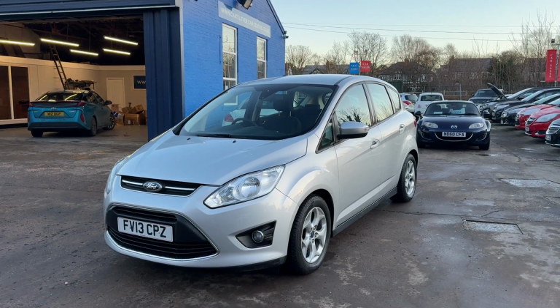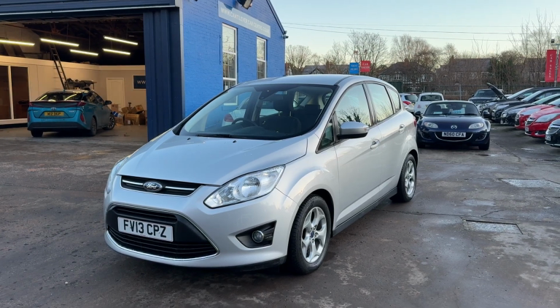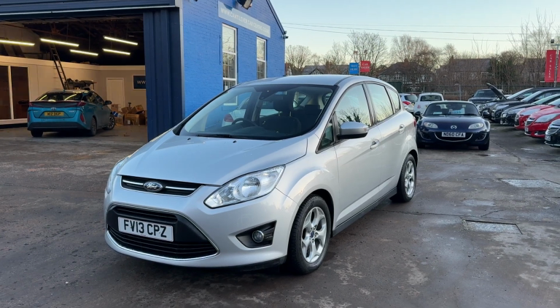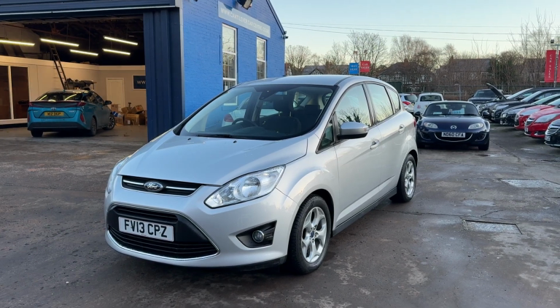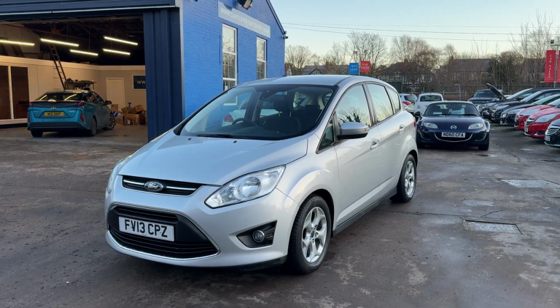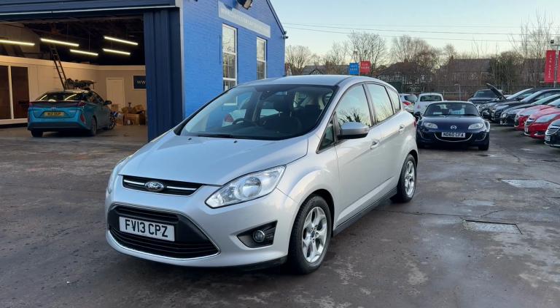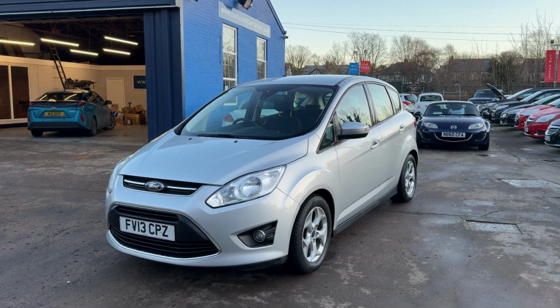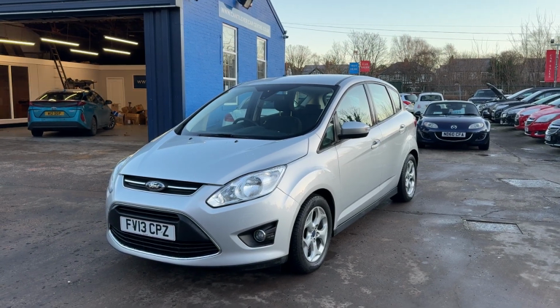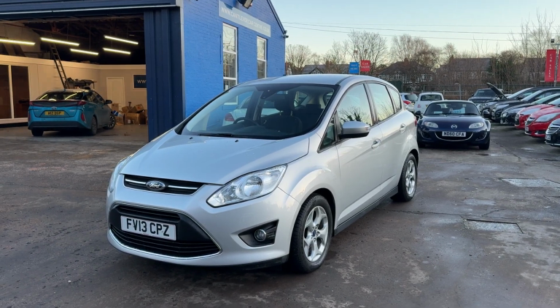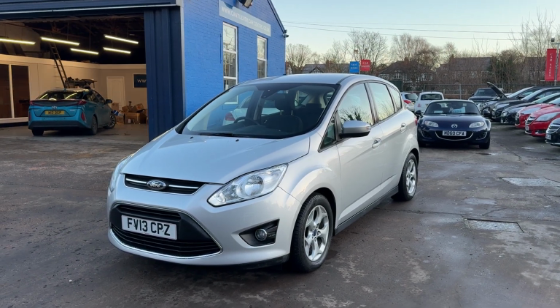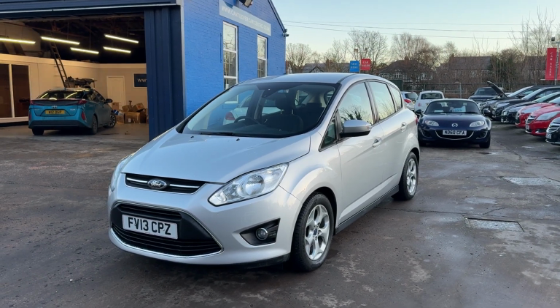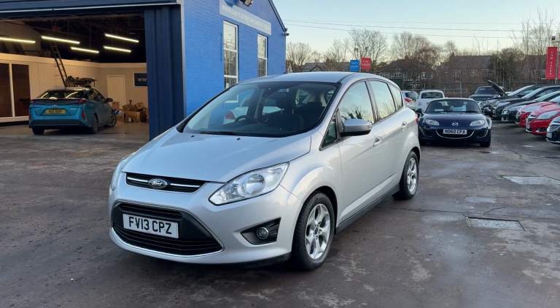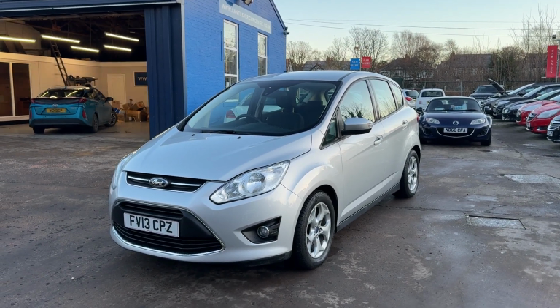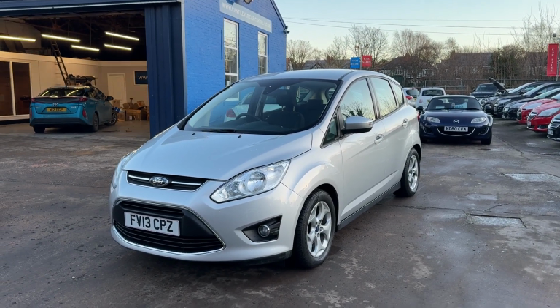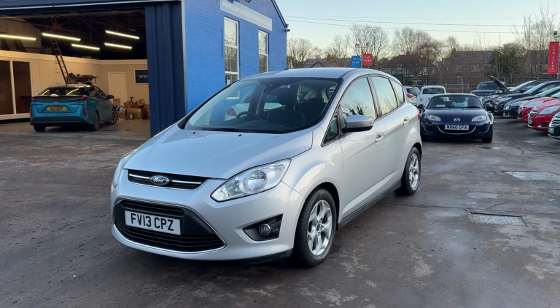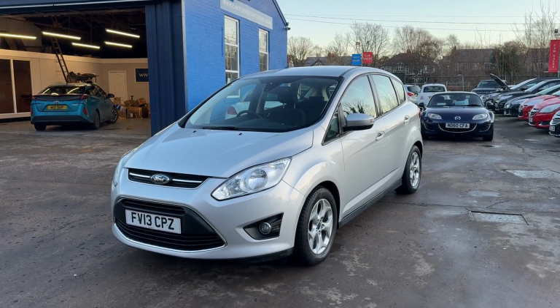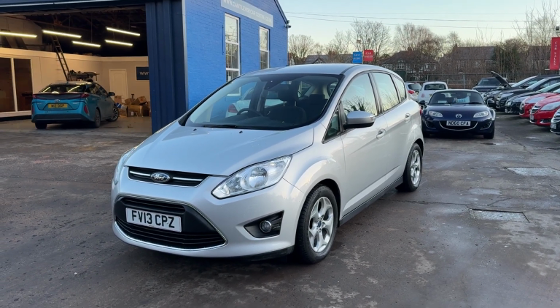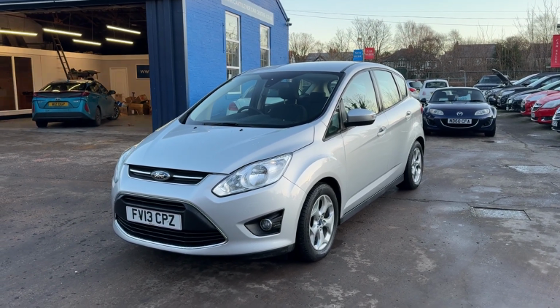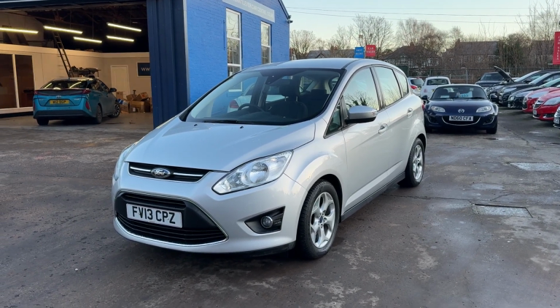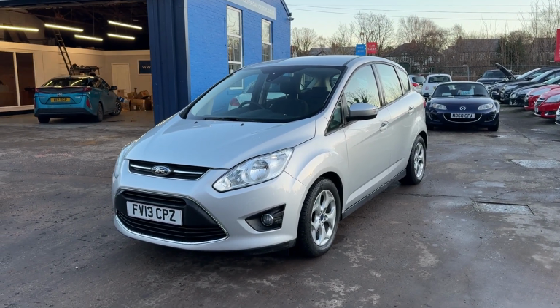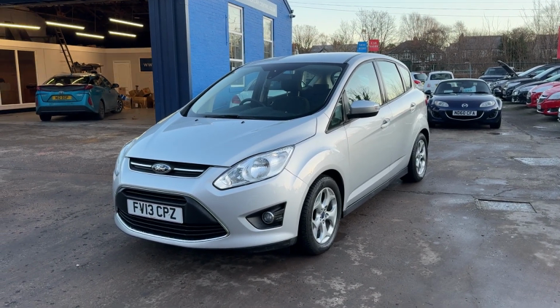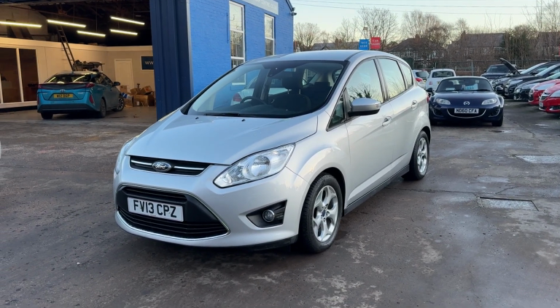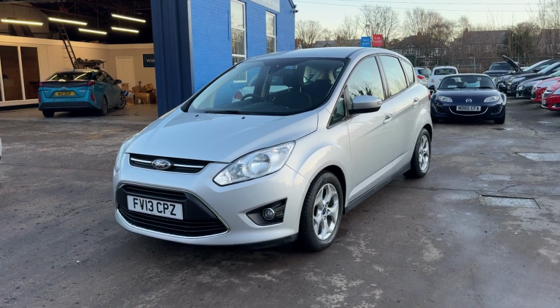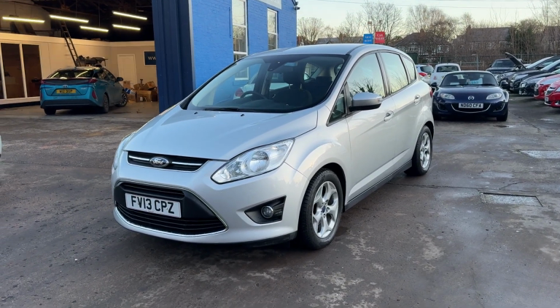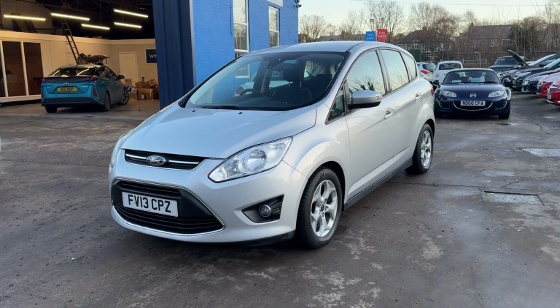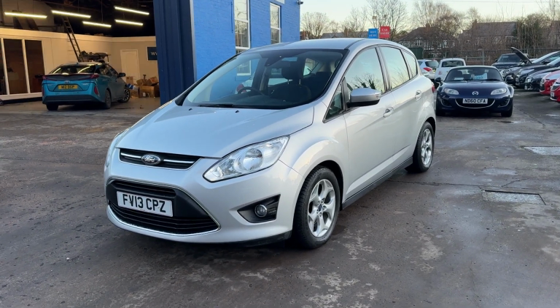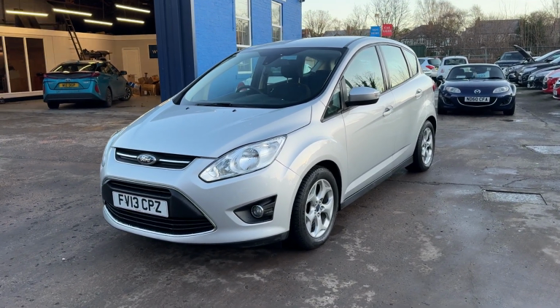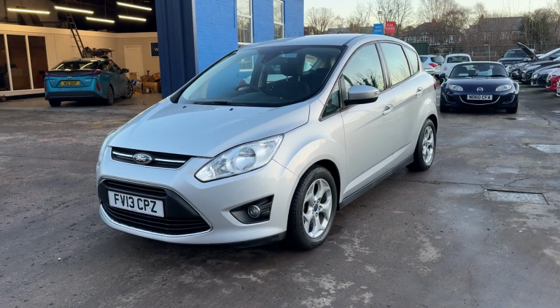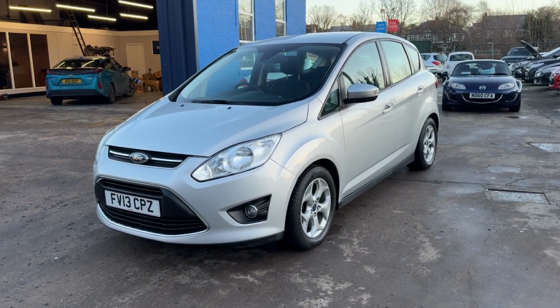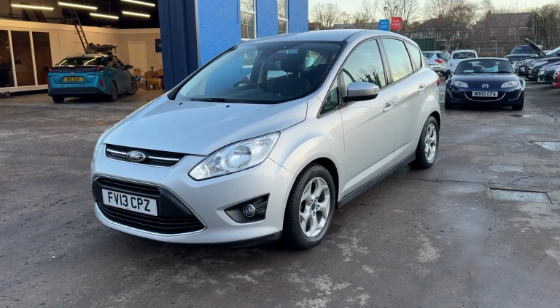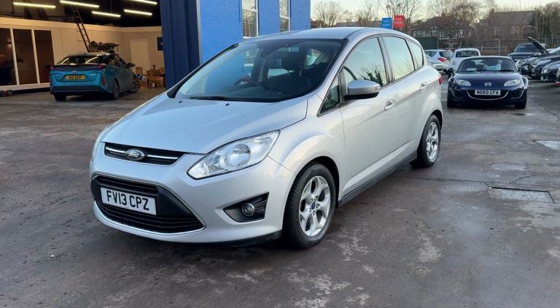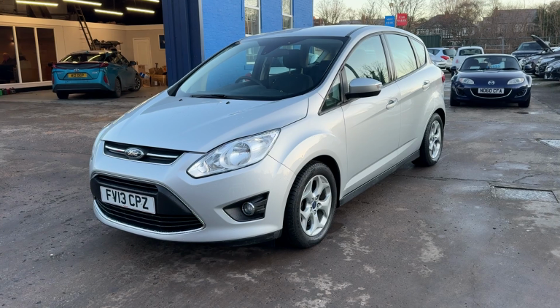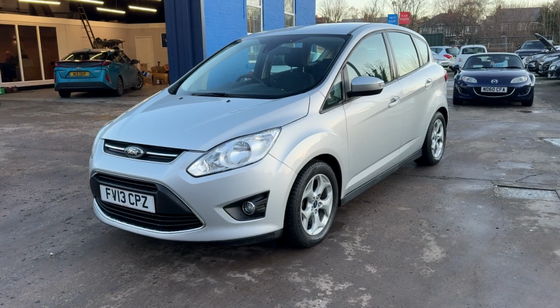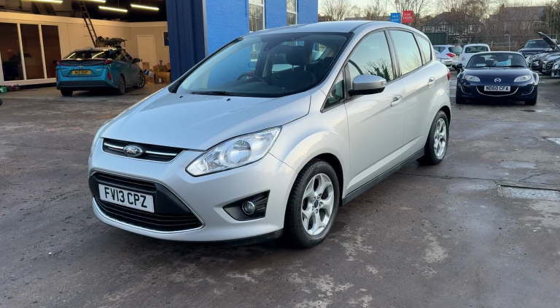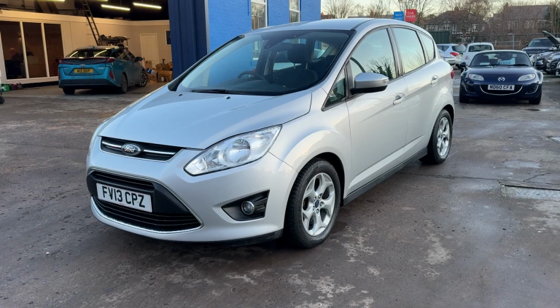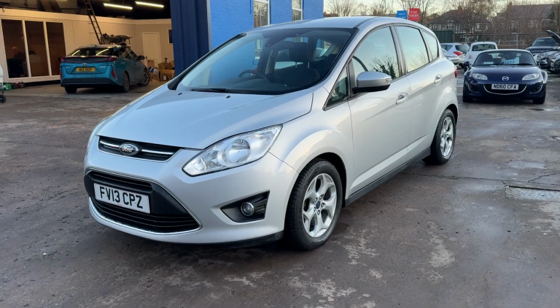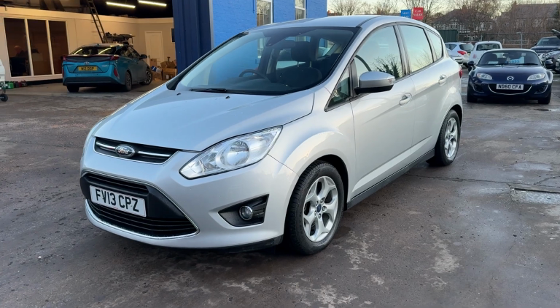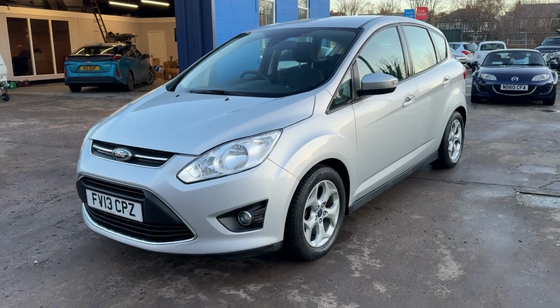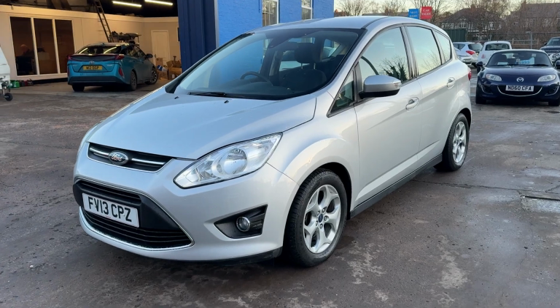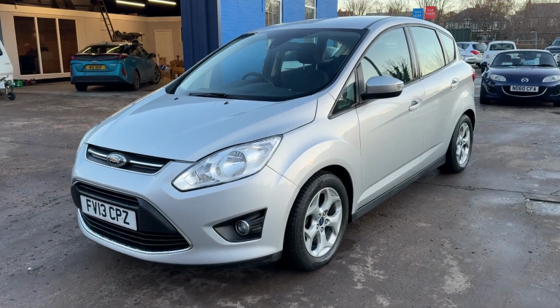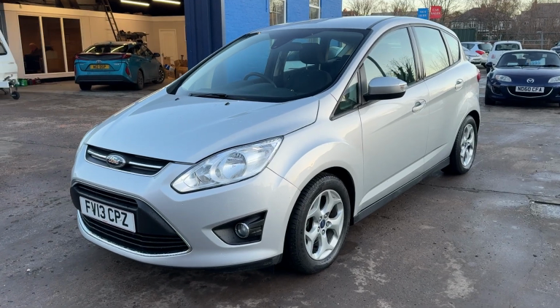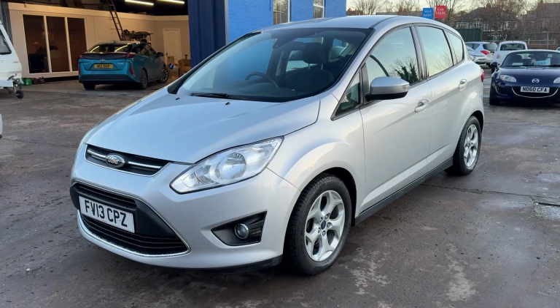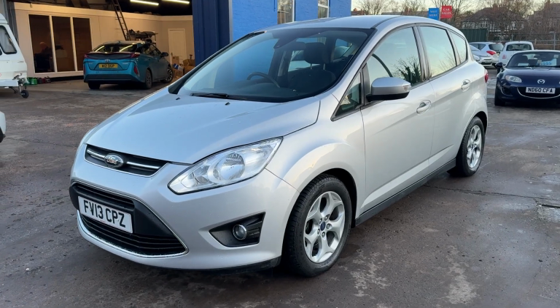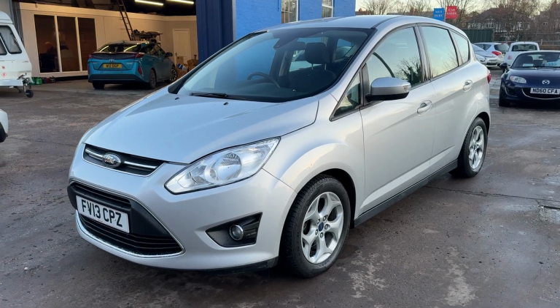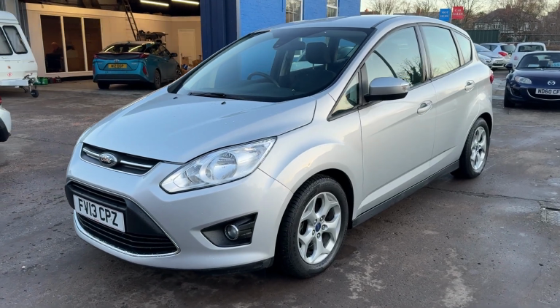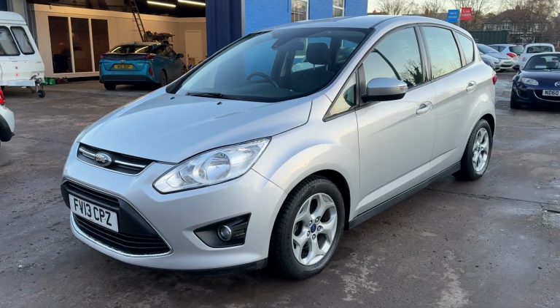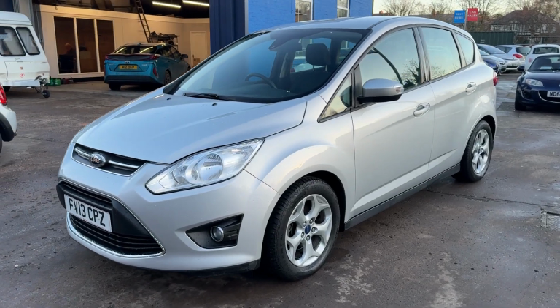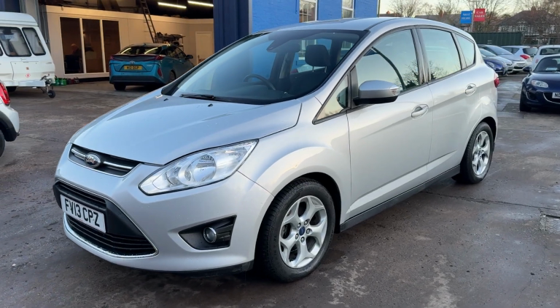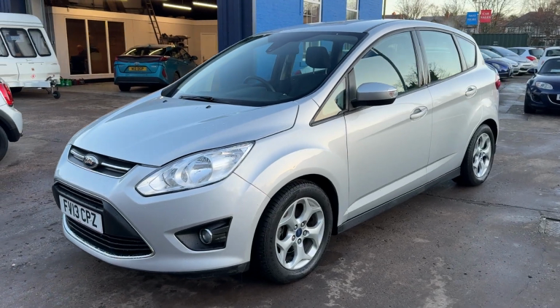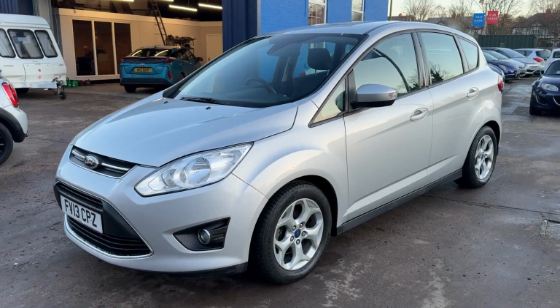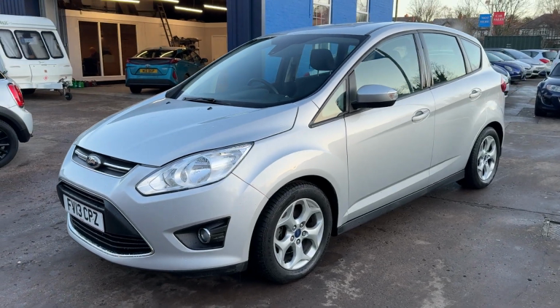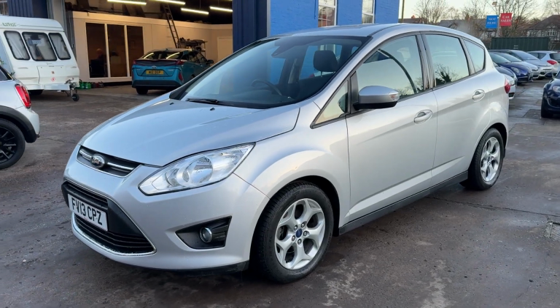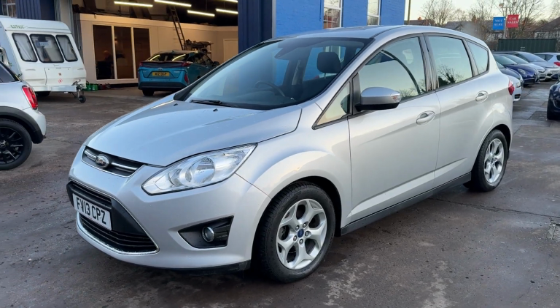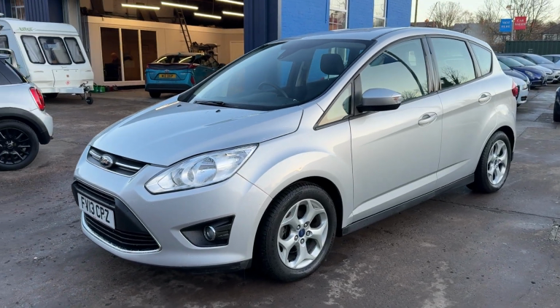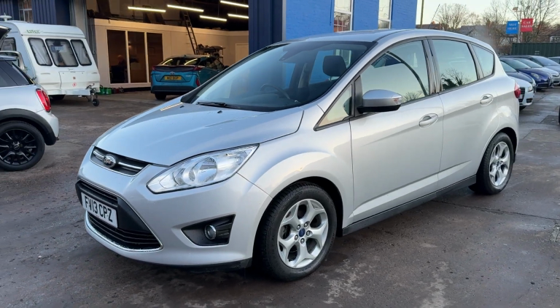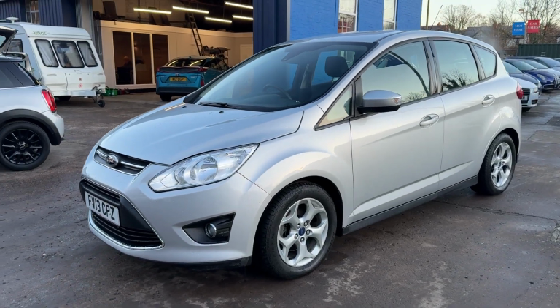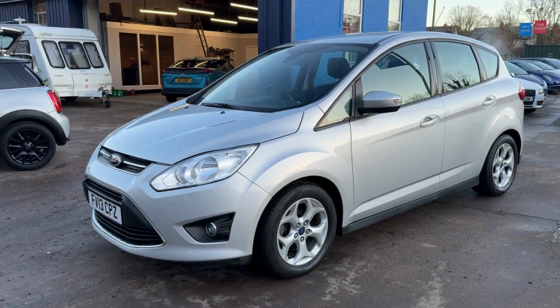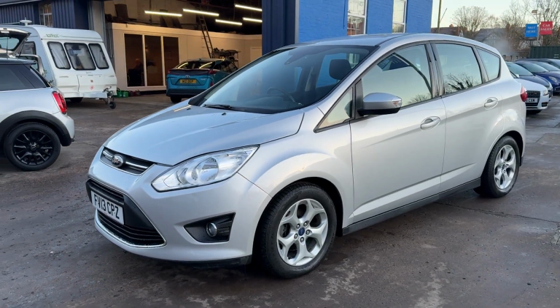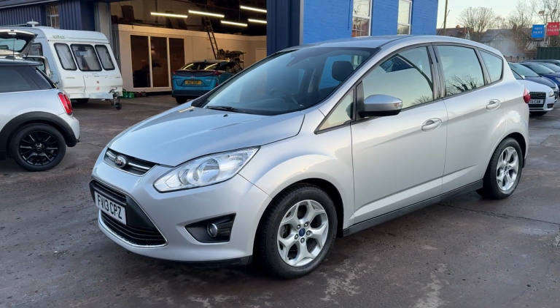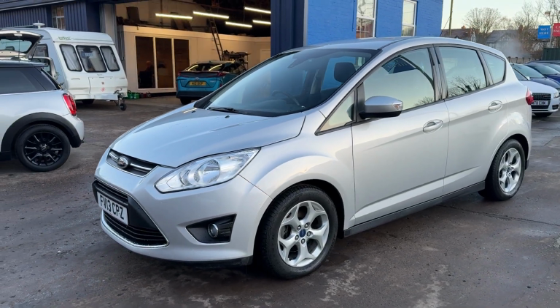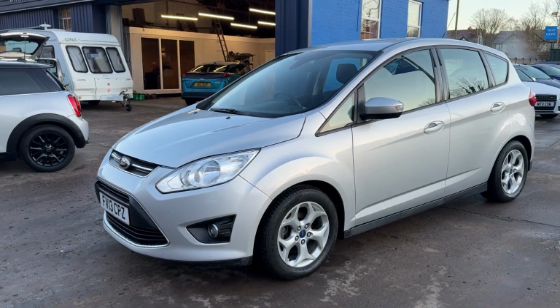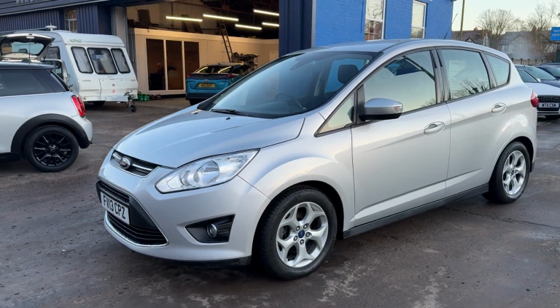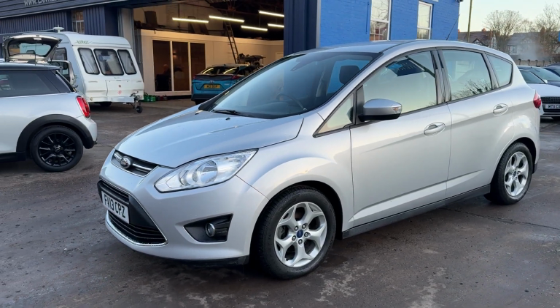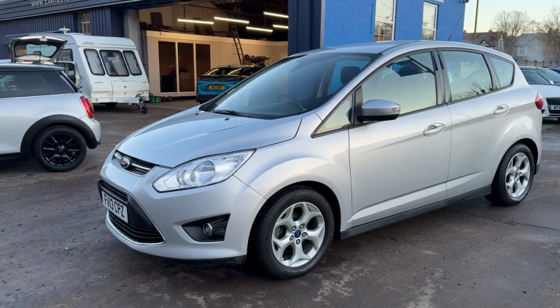Welcome to Cantilever Car Centre. I'm here today with a Ford C-MAX Z-TEC, registered 2013 on a 13 plate.